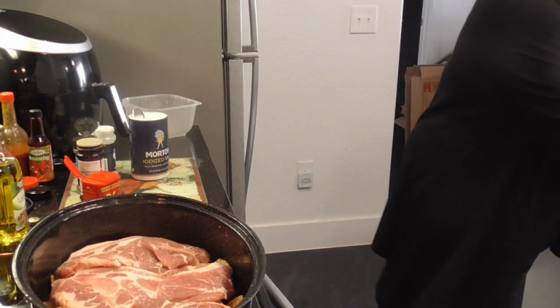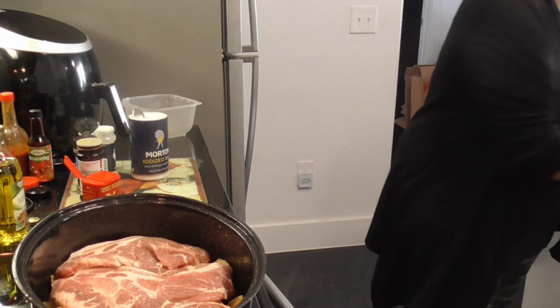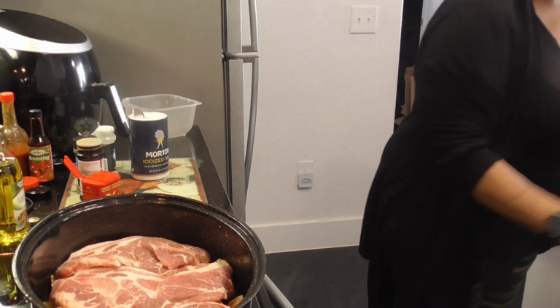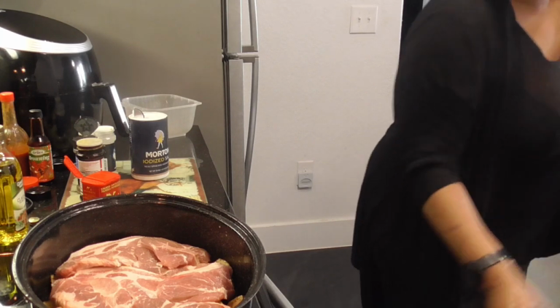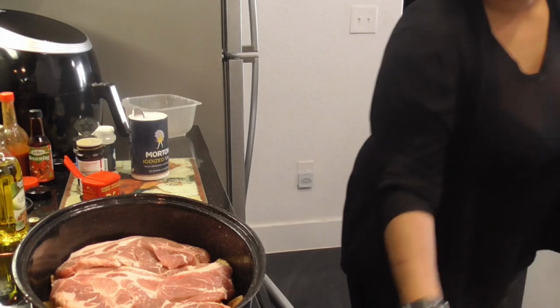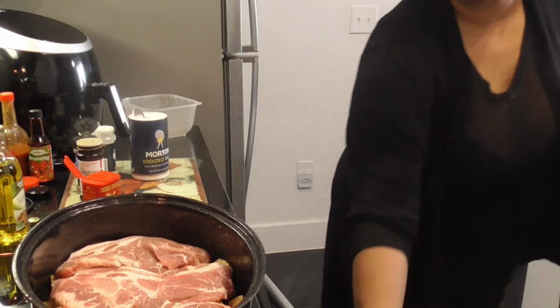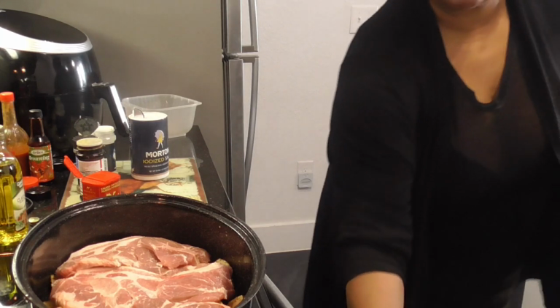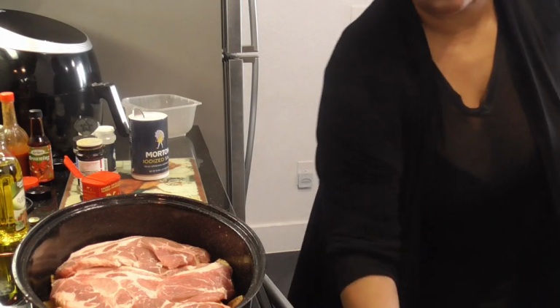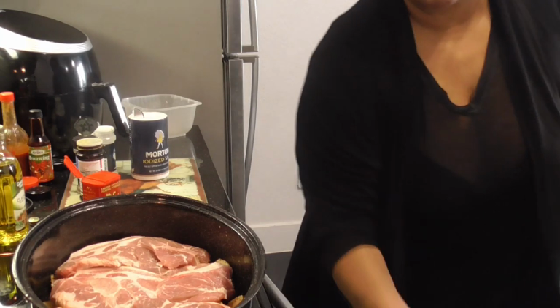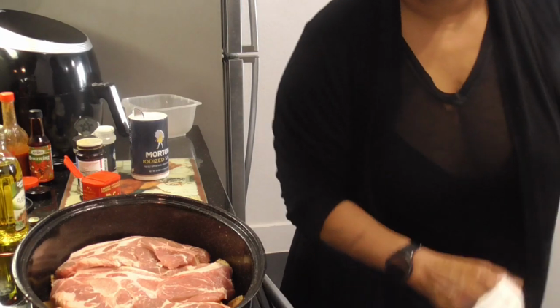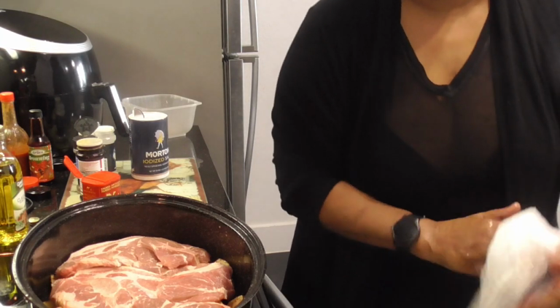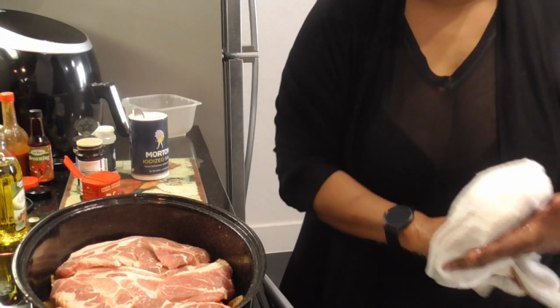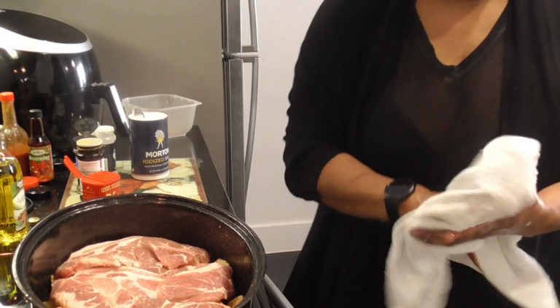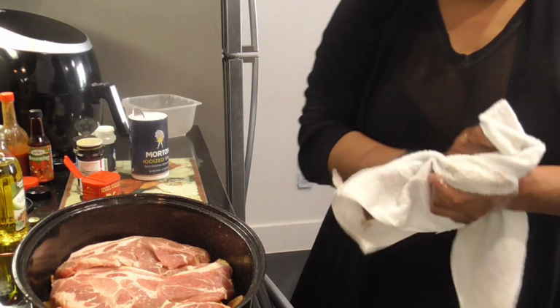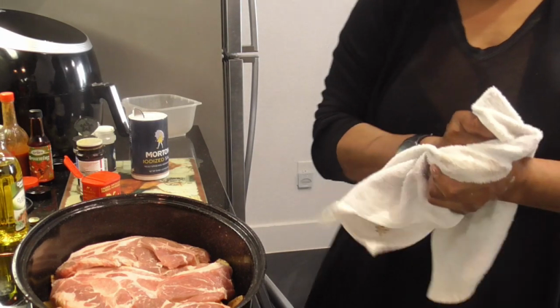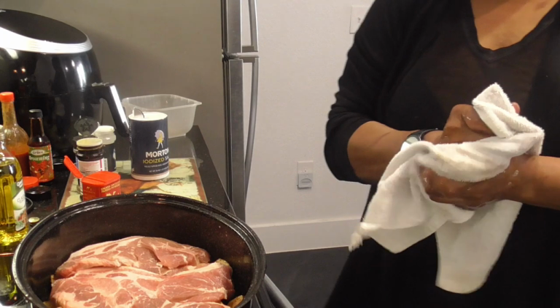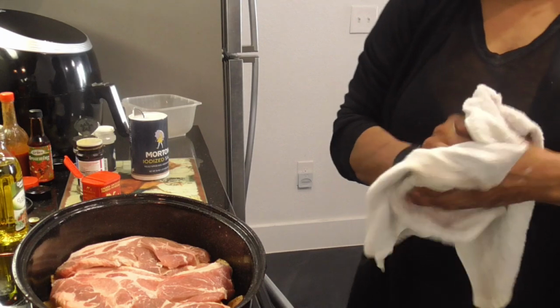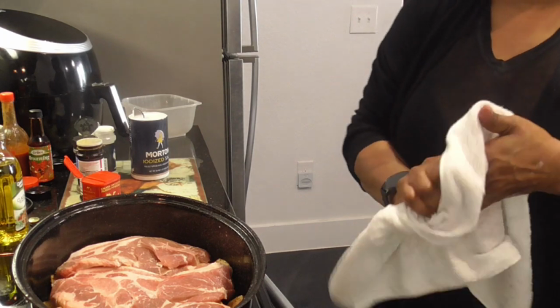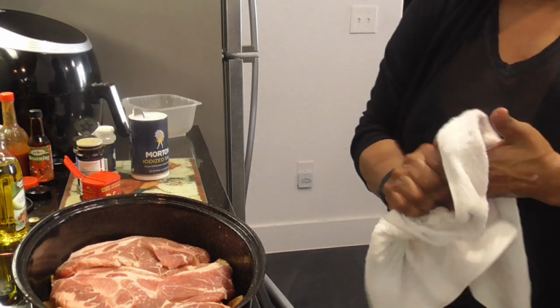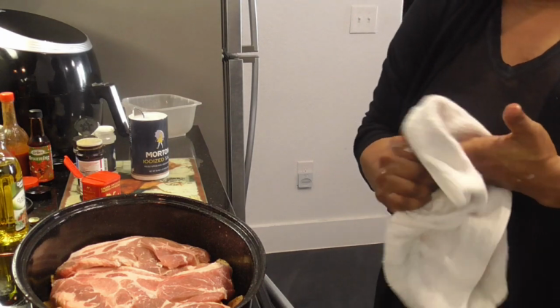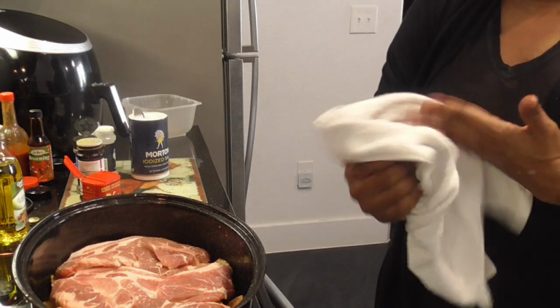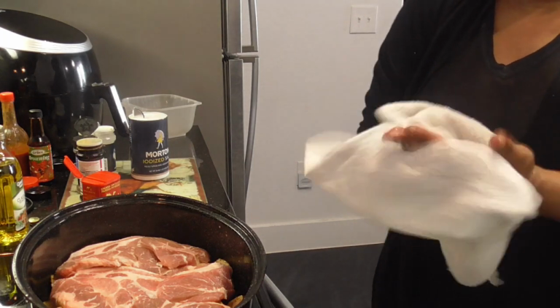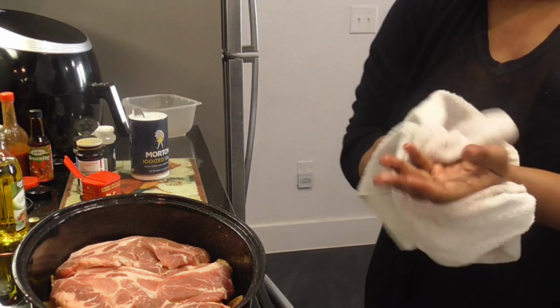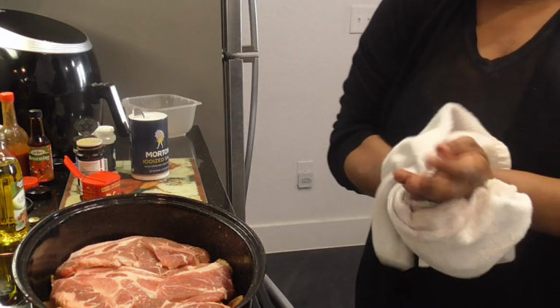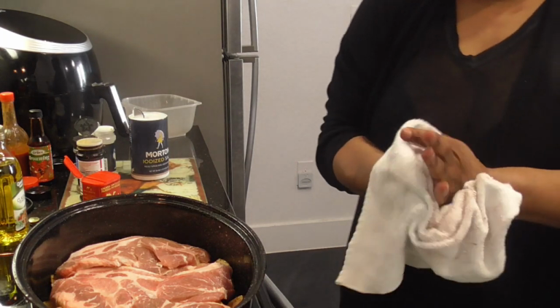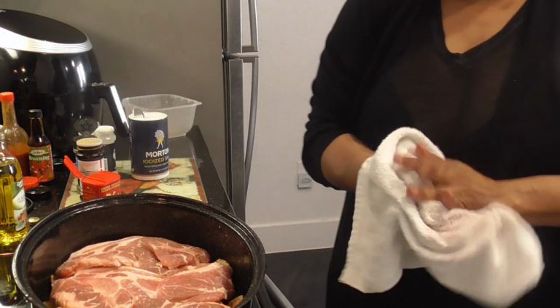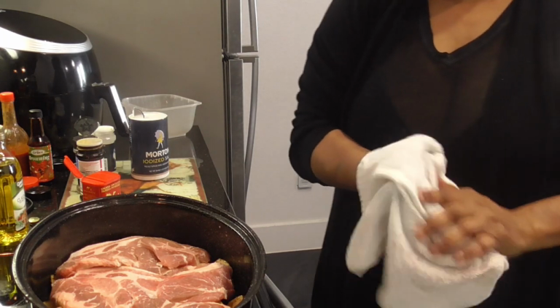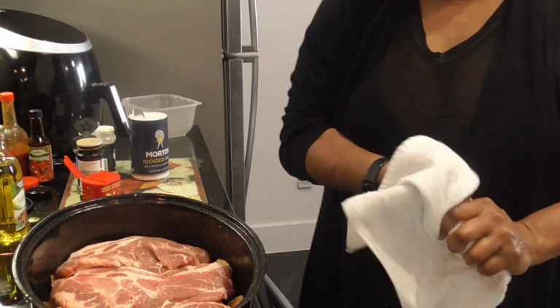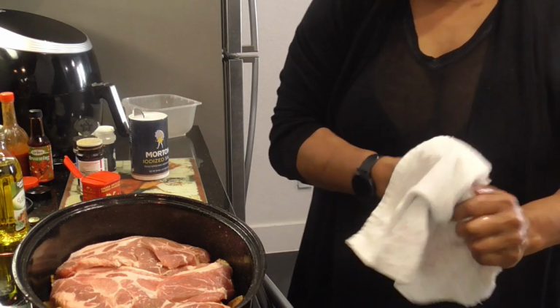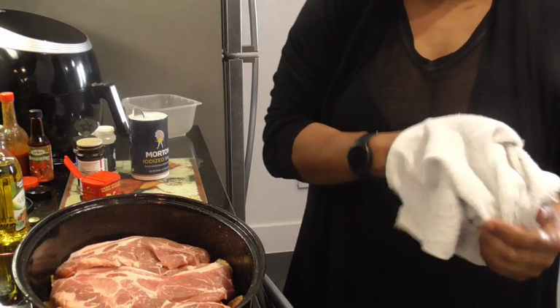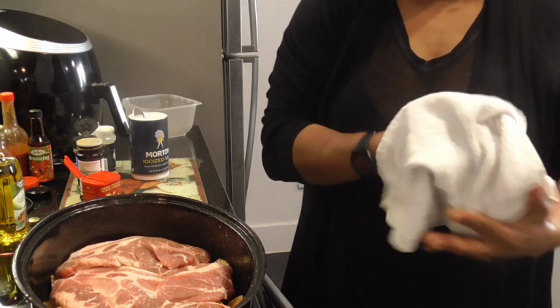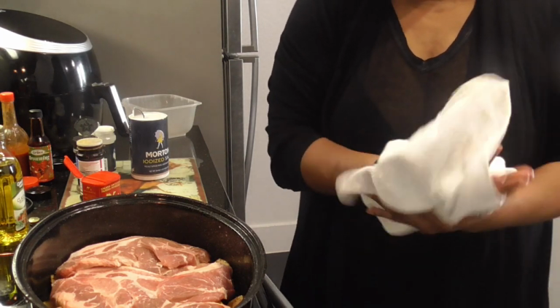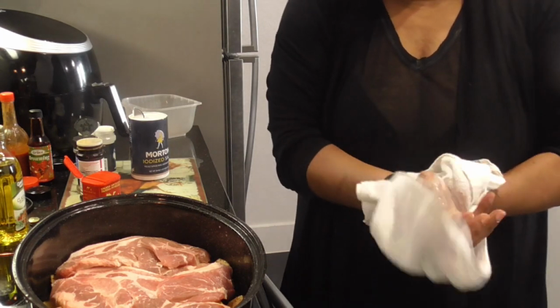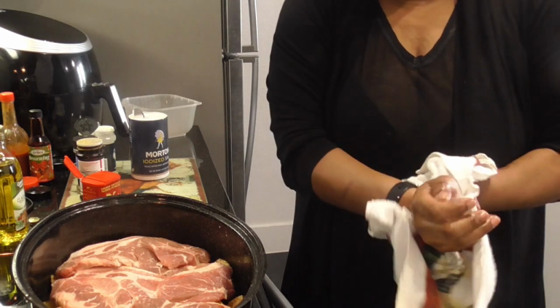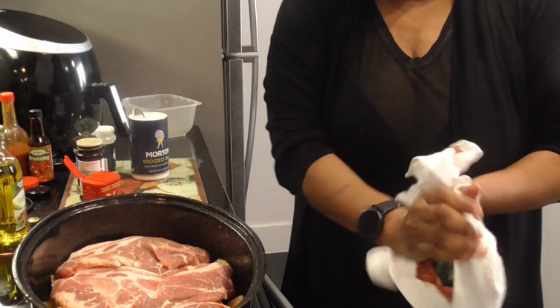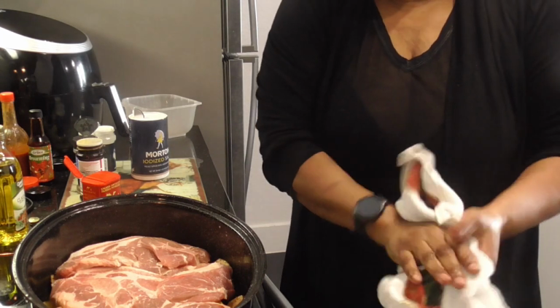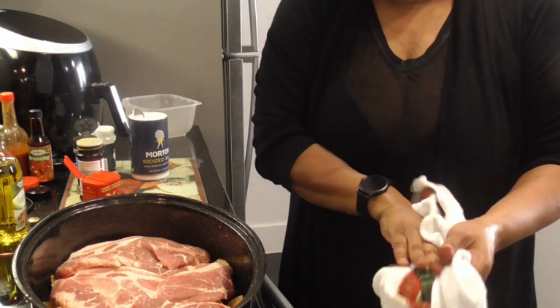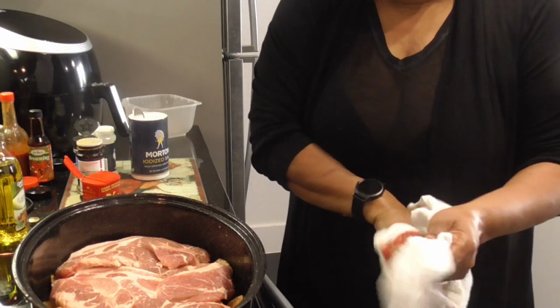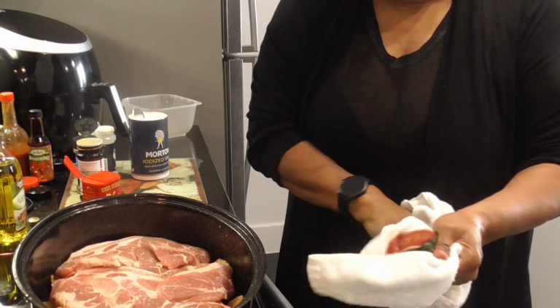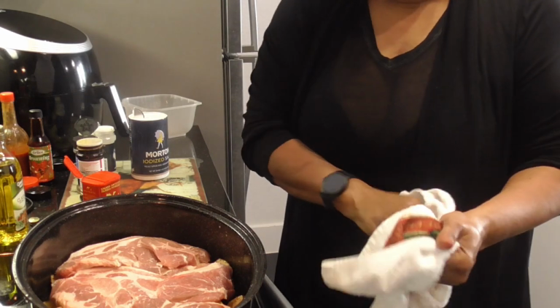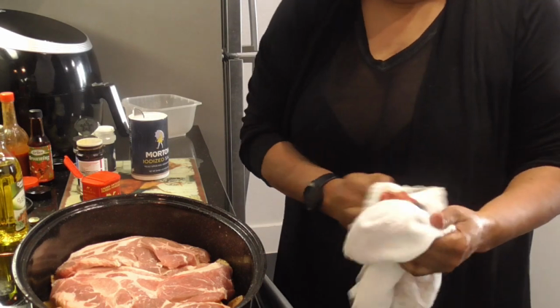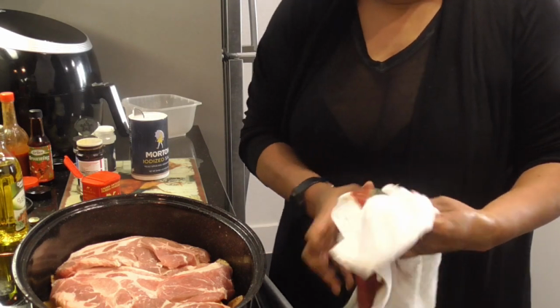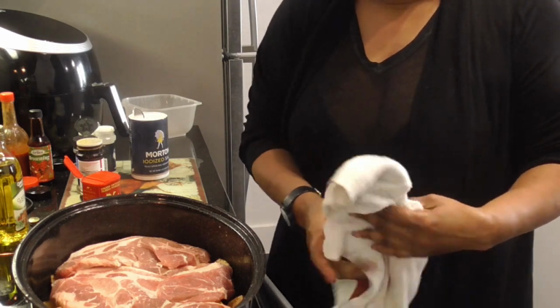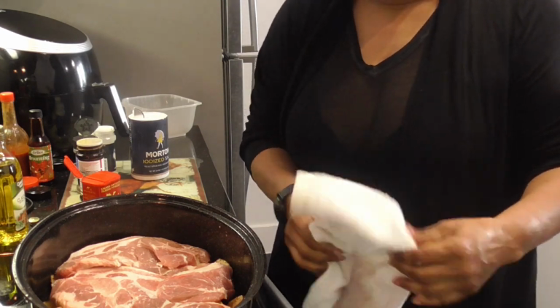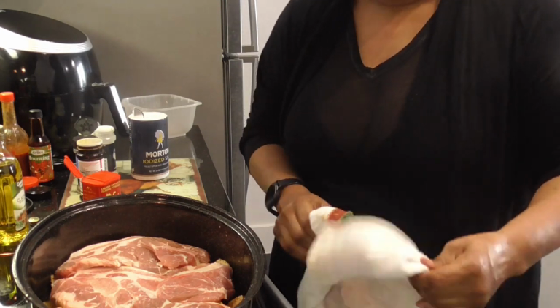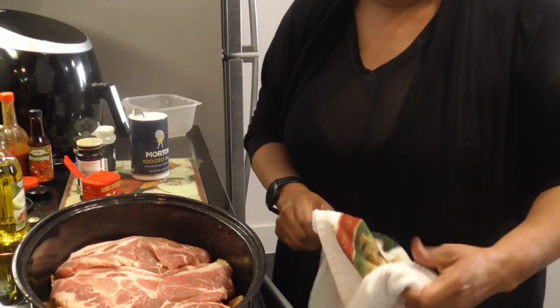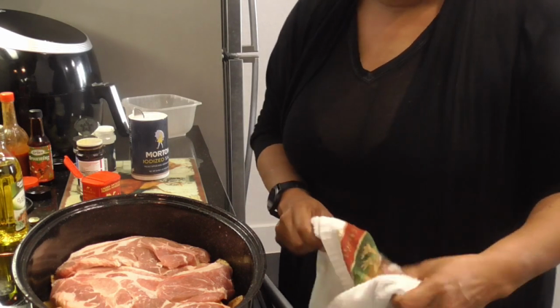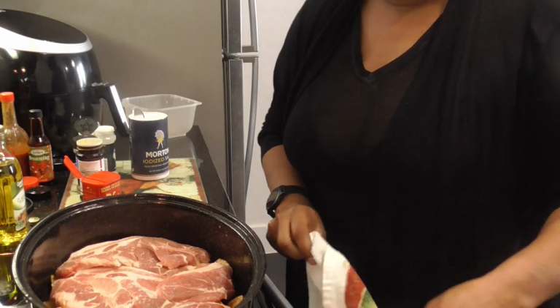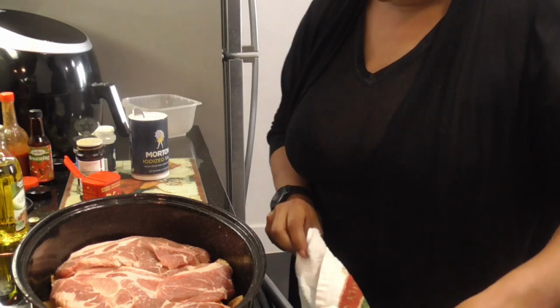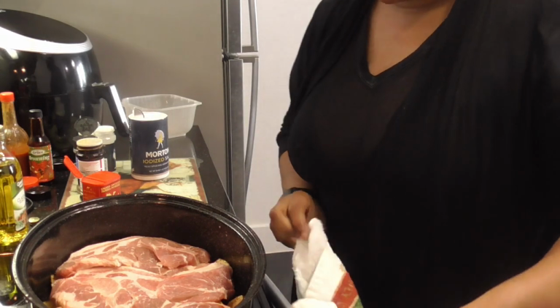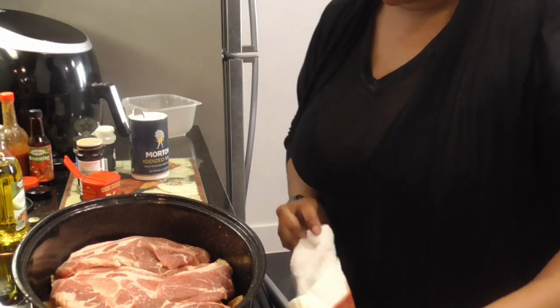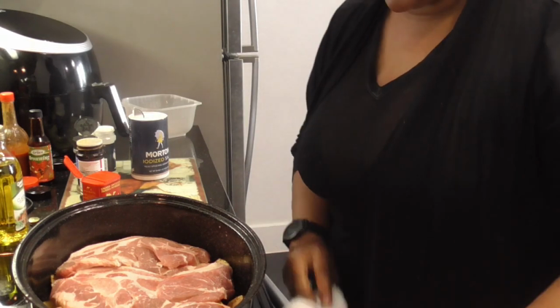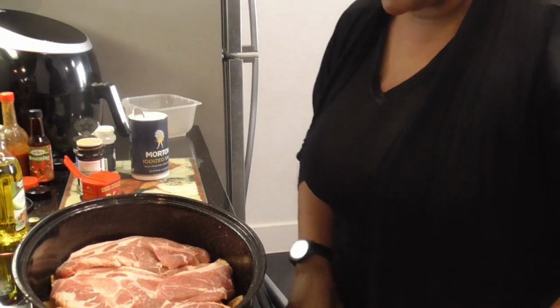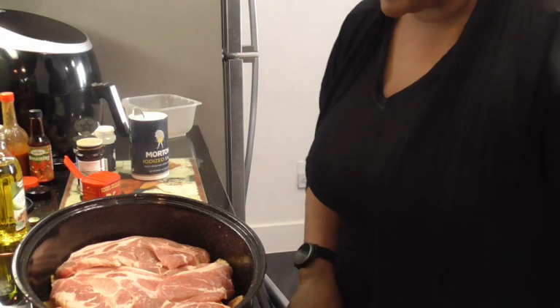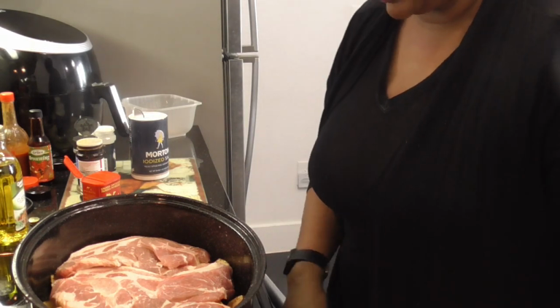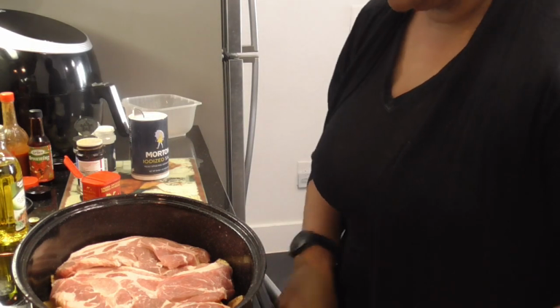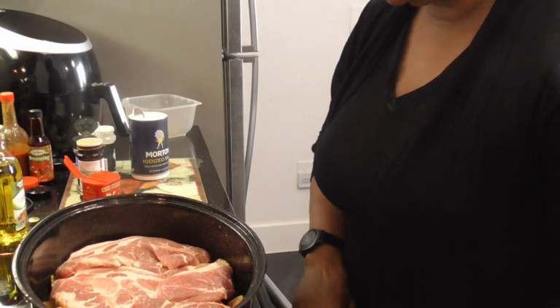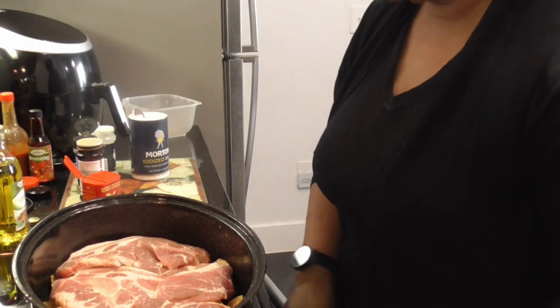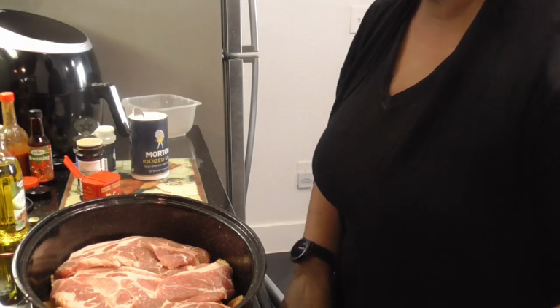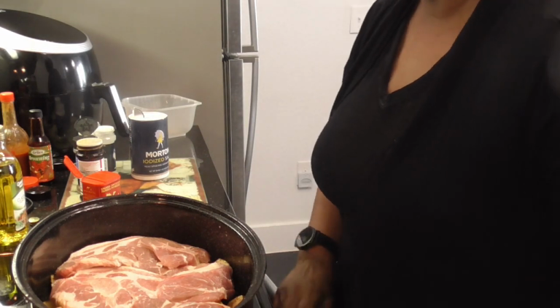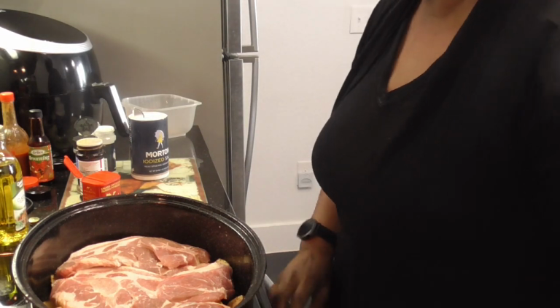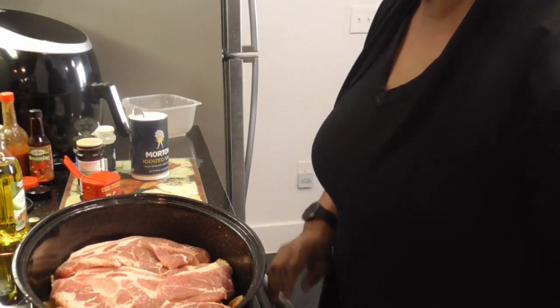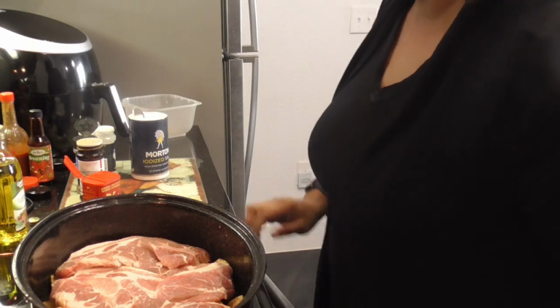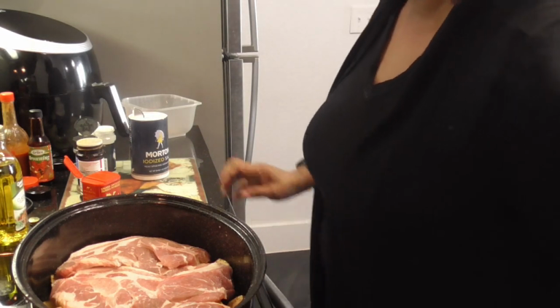So let me wash my hands again because when I'm seasoning, I want a dry hand and a wet hand. We're just gonna season these steaks just like we did the potatoes.